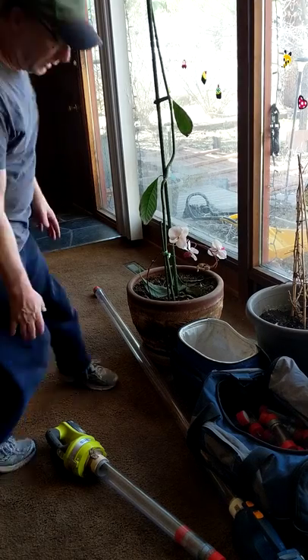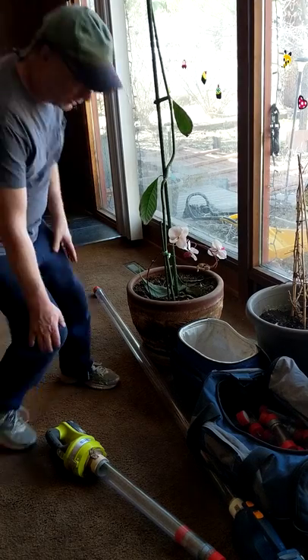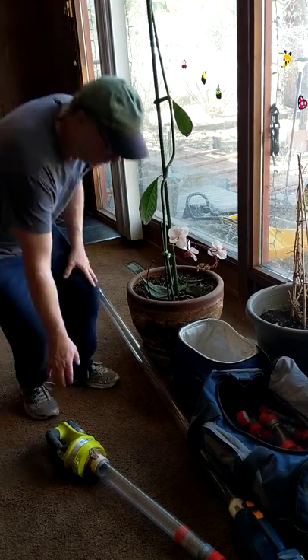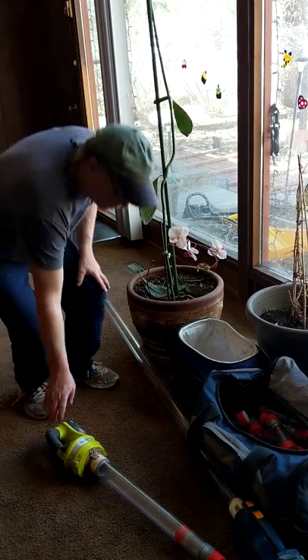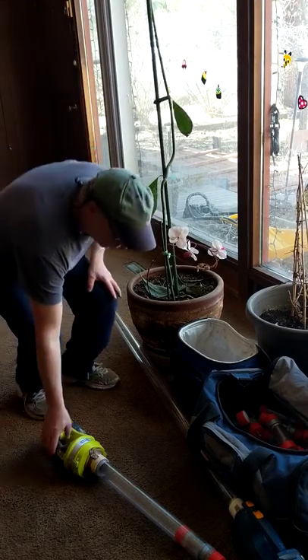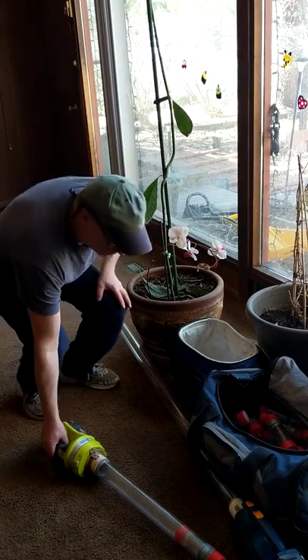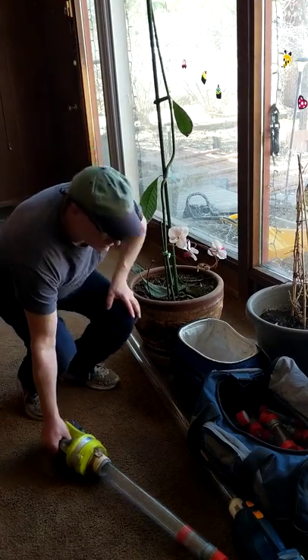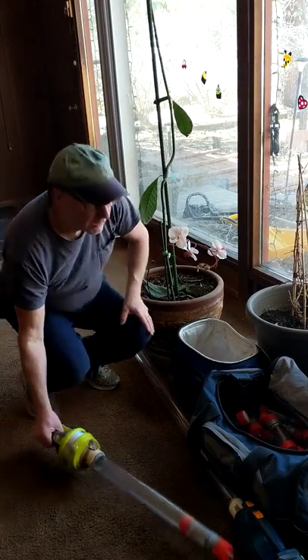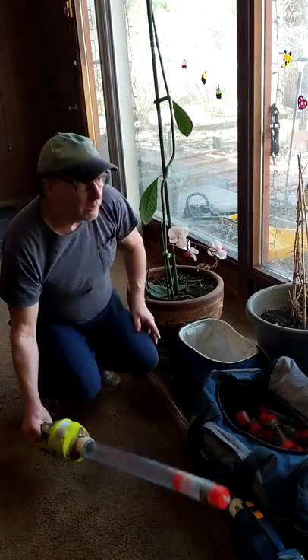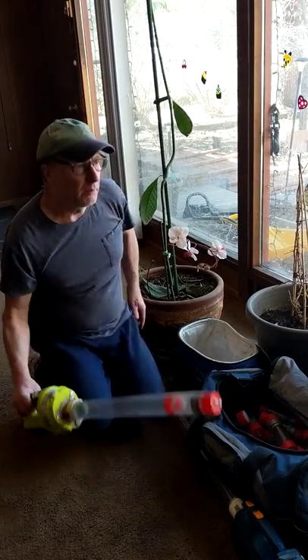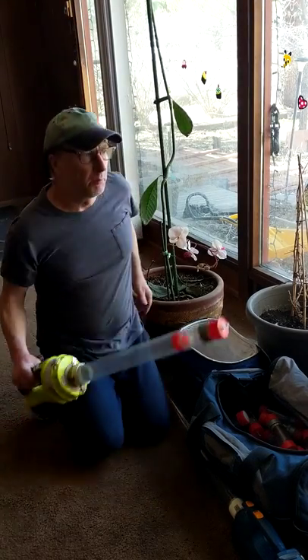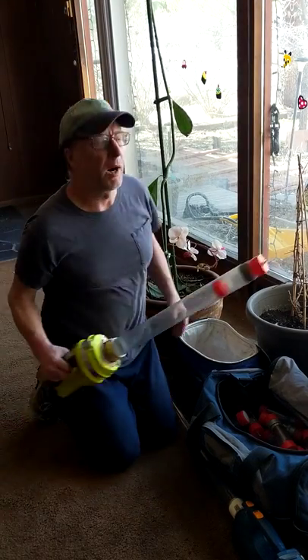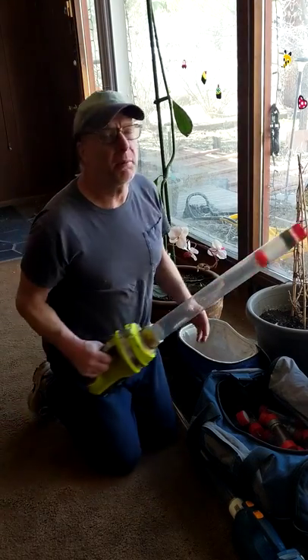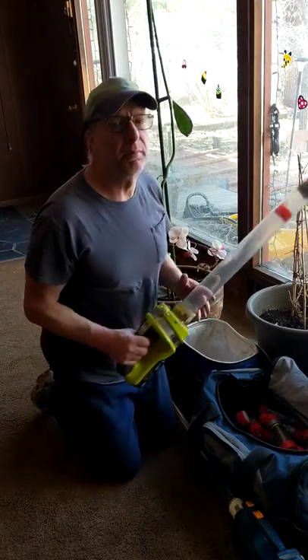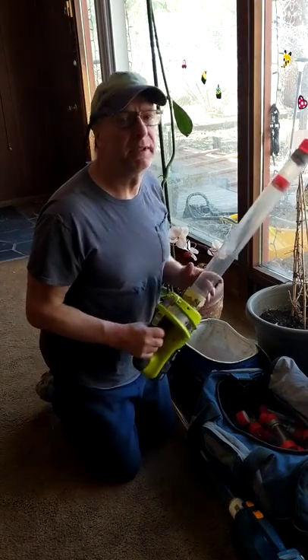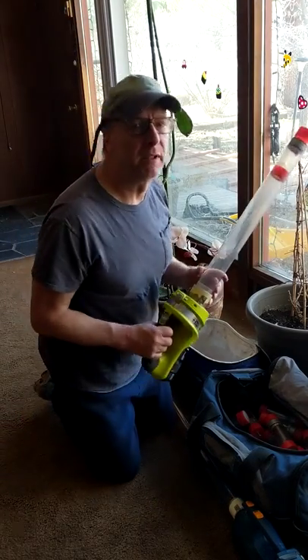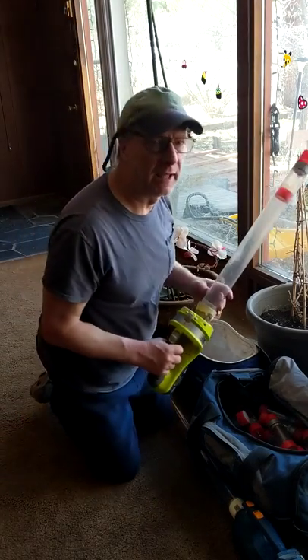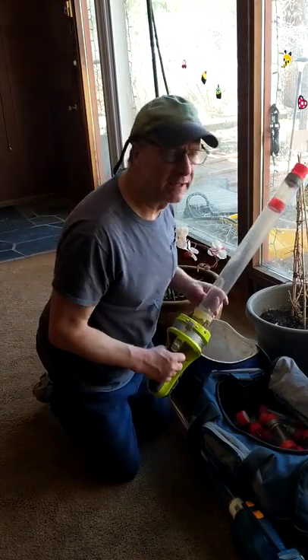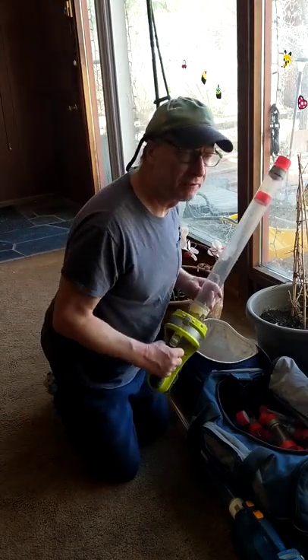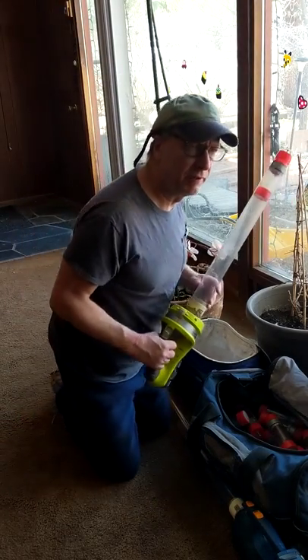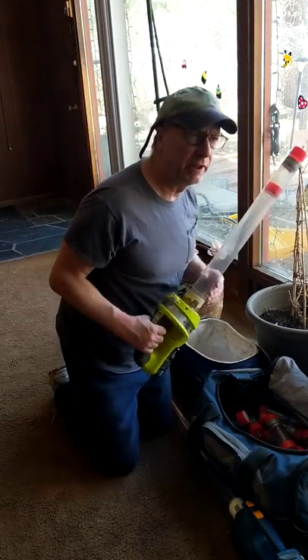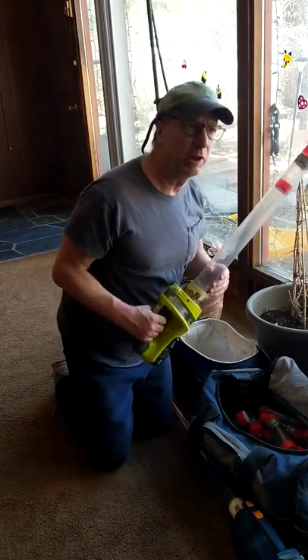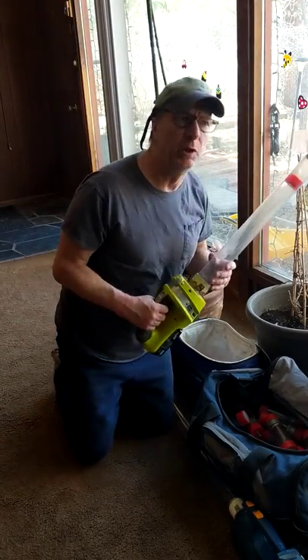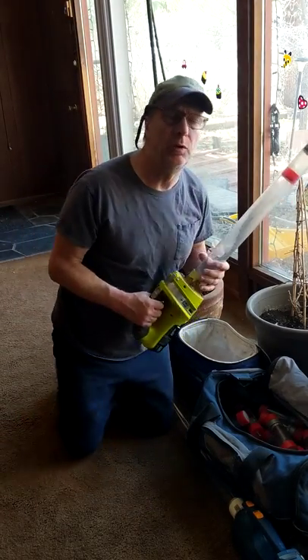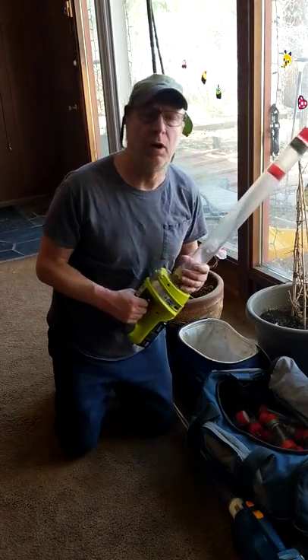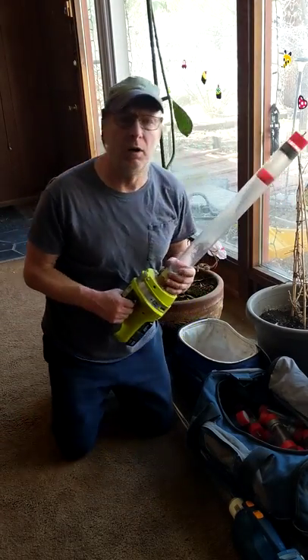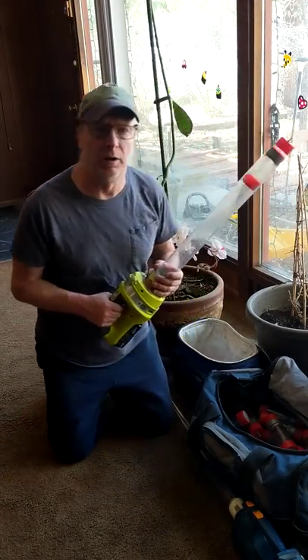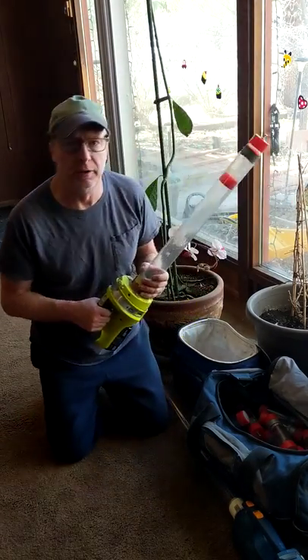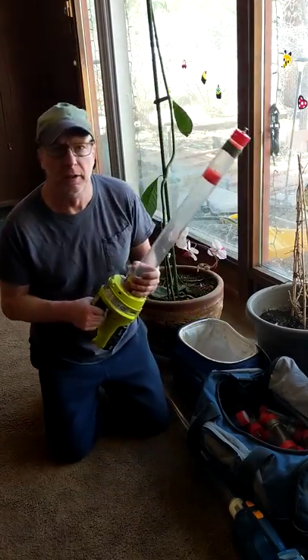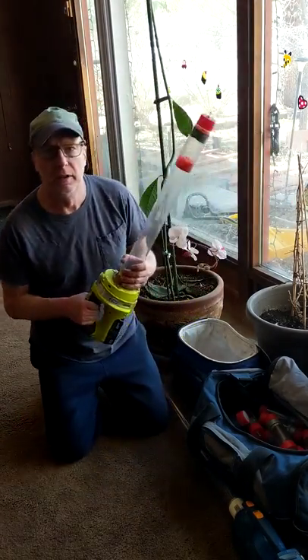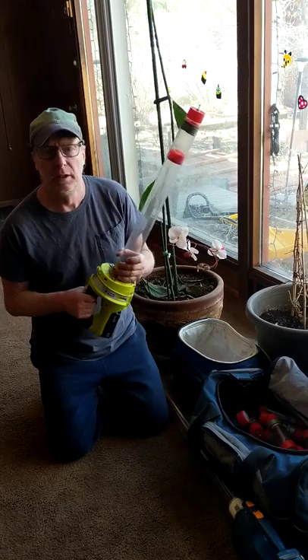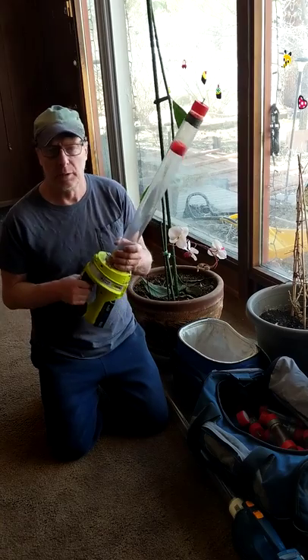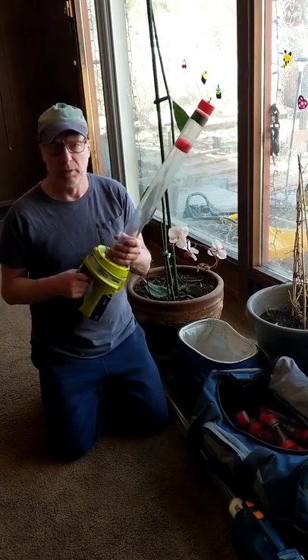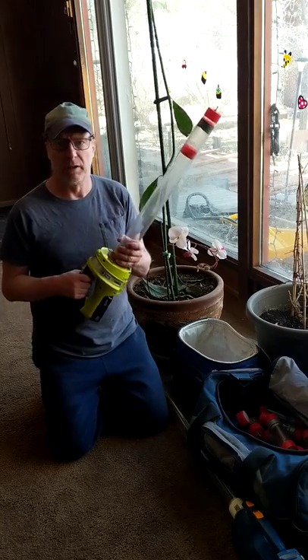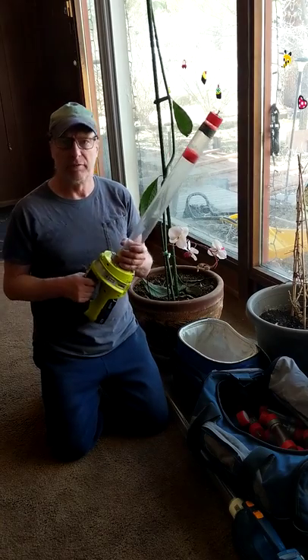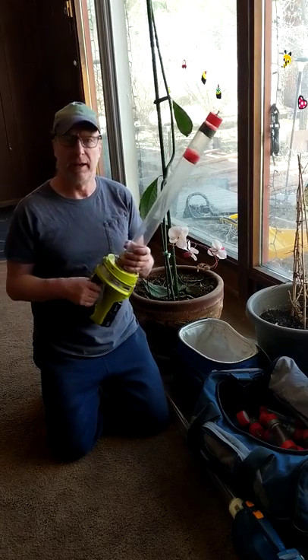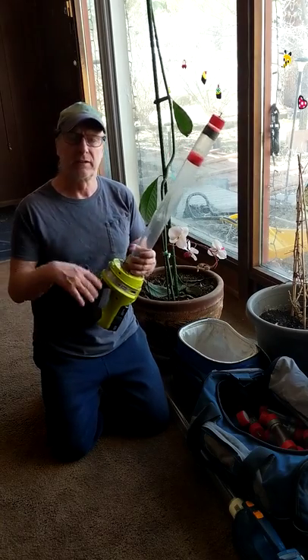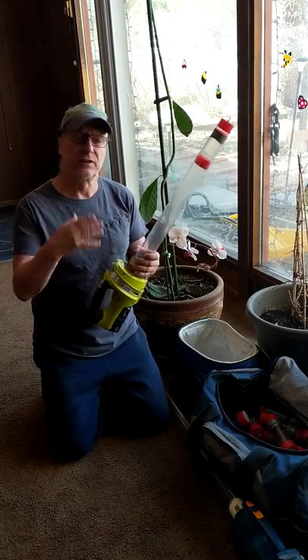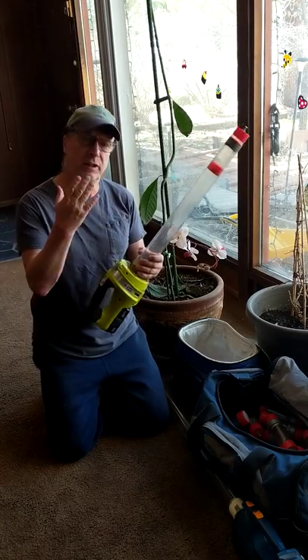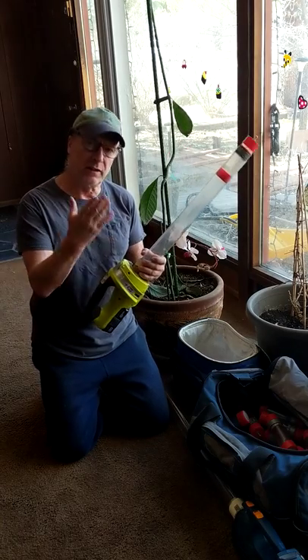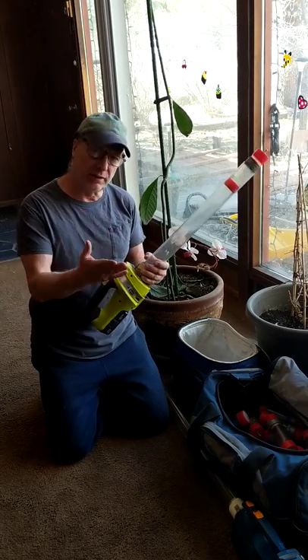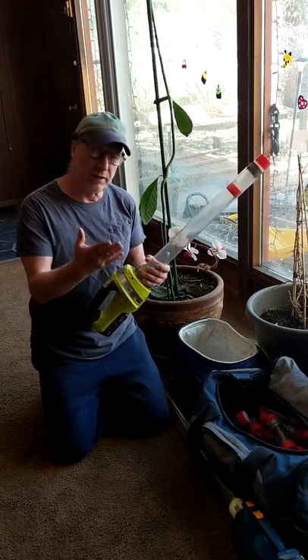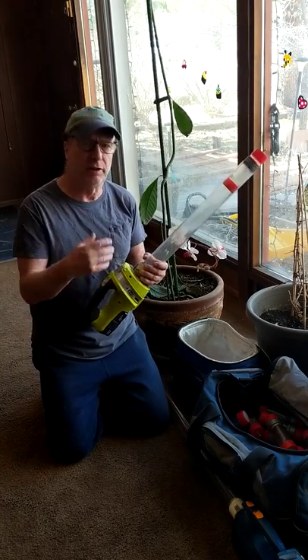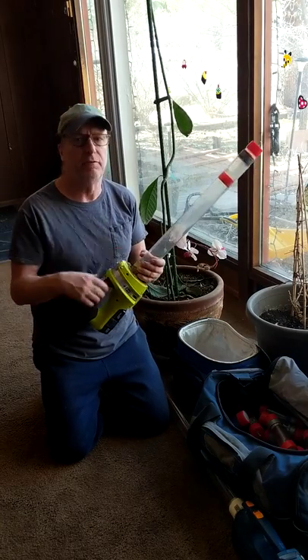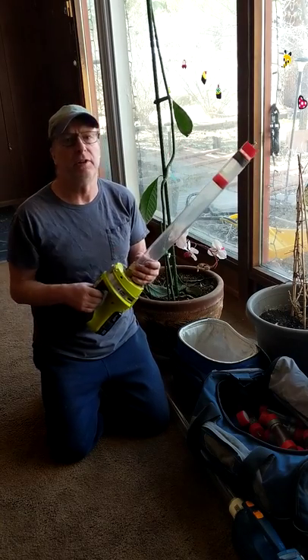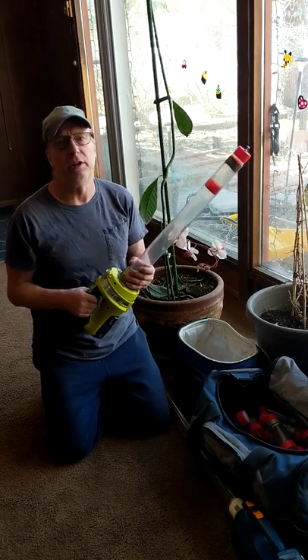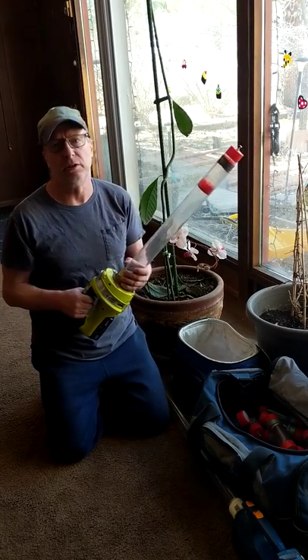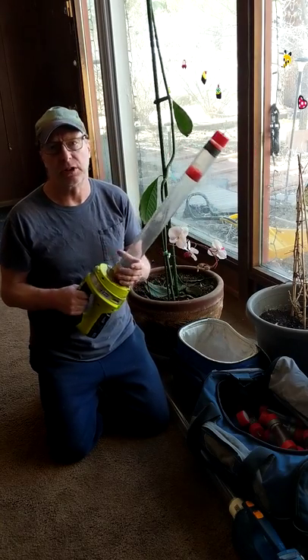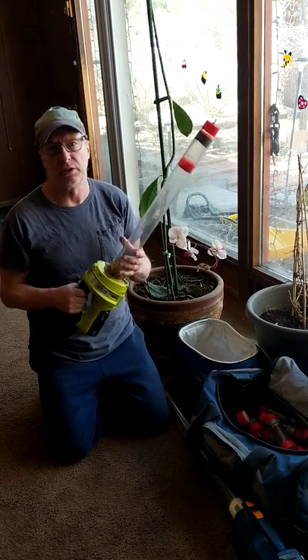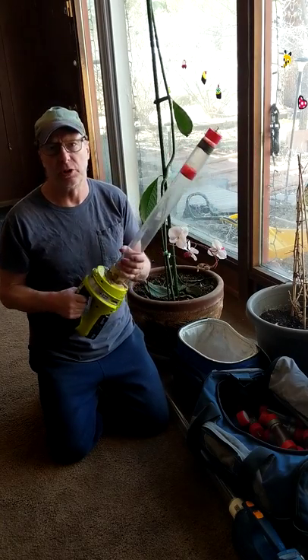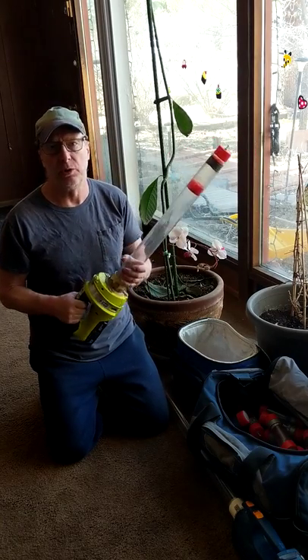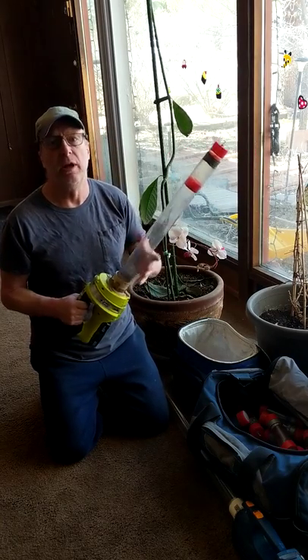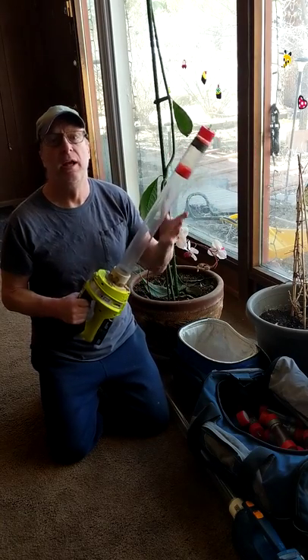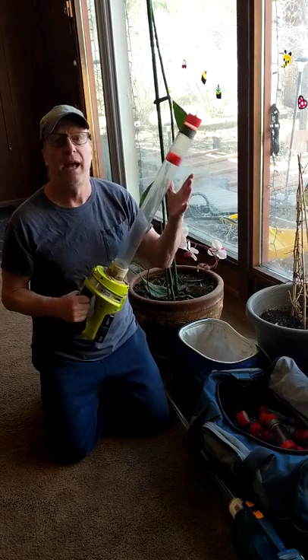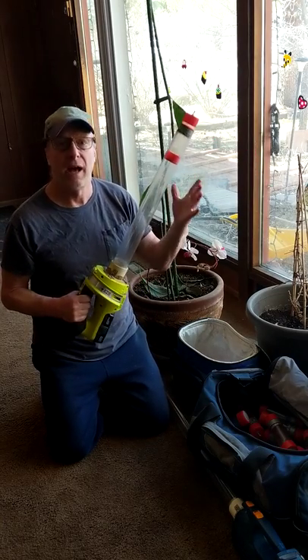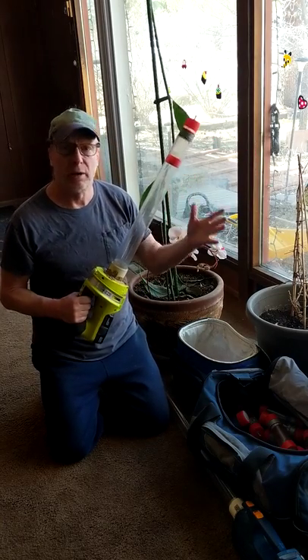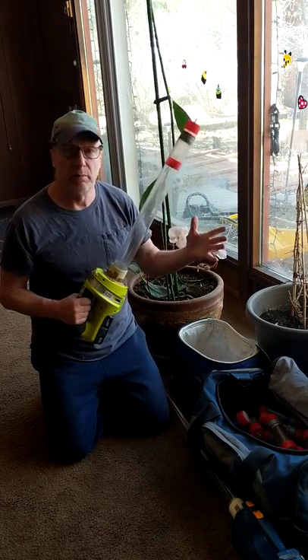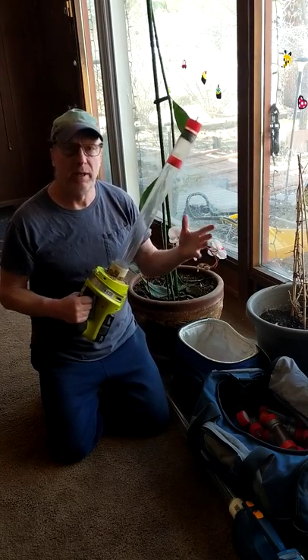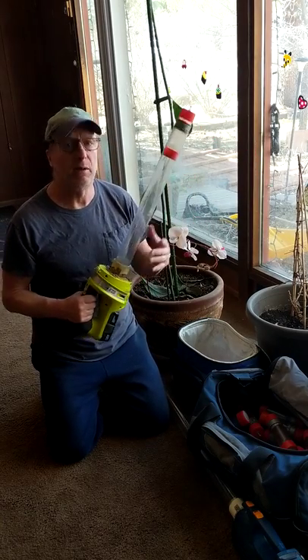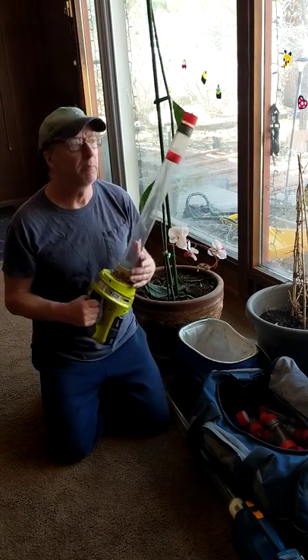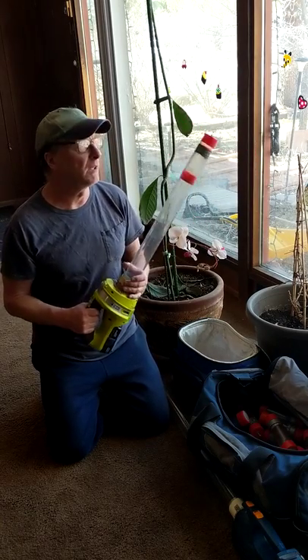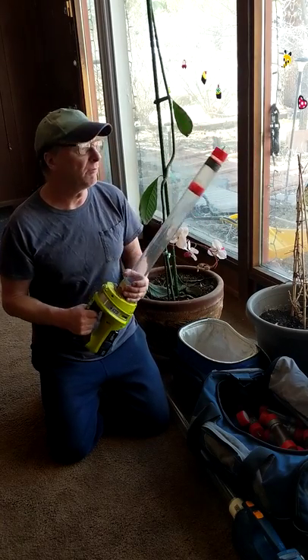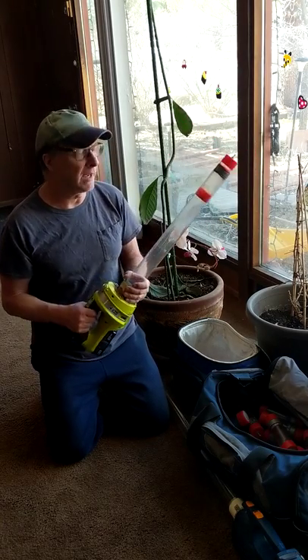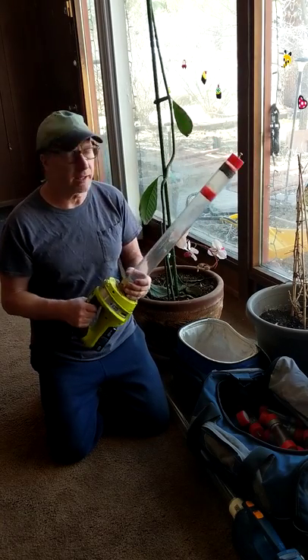This will probably be the last video on the bug vac. In the other videos I showed how to make a bug vac.